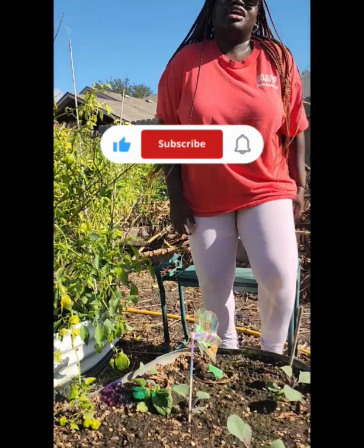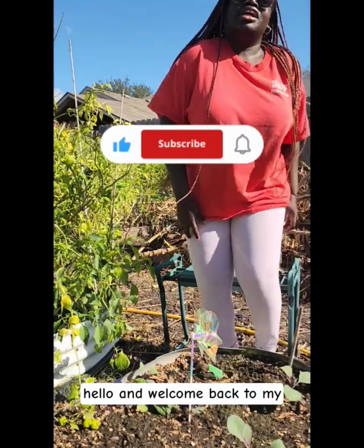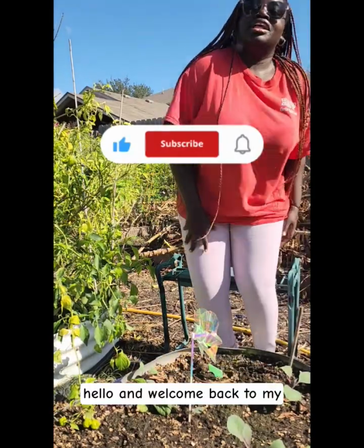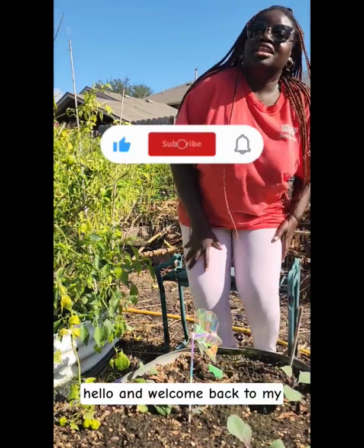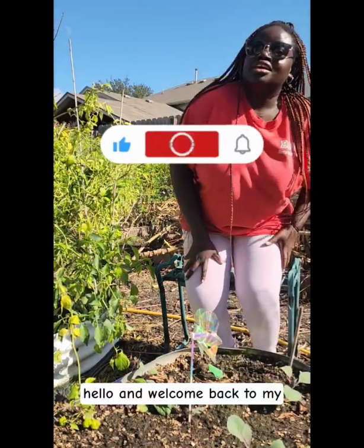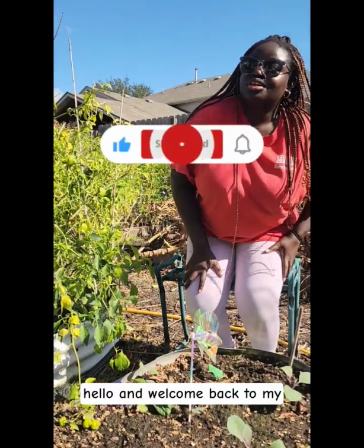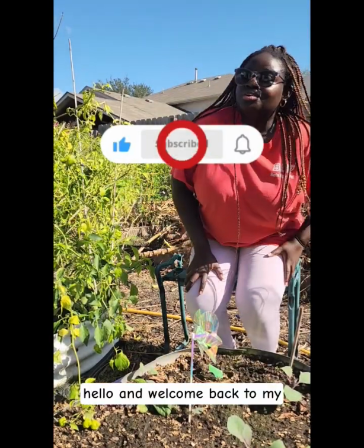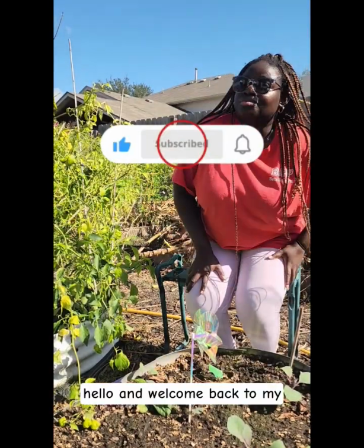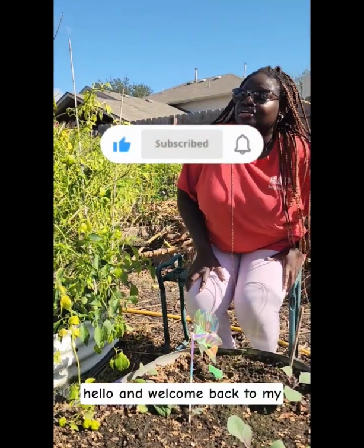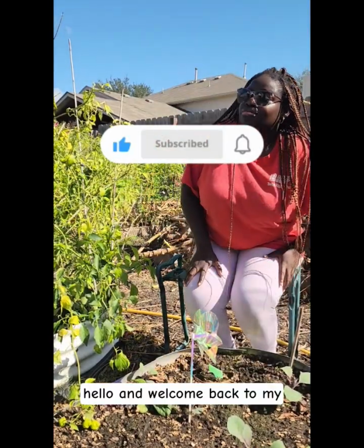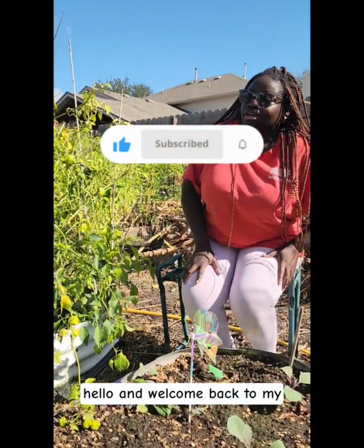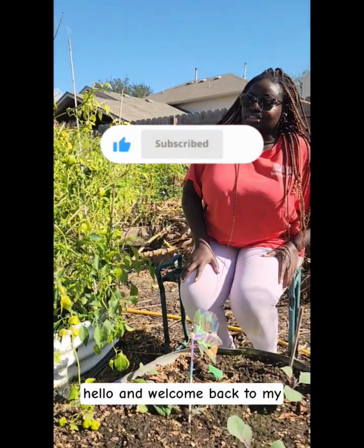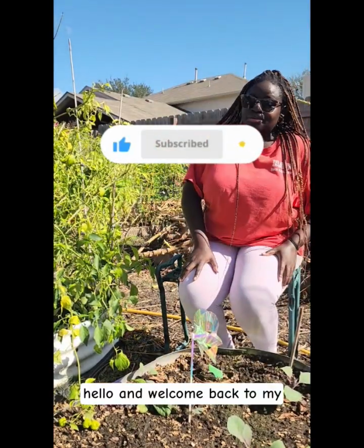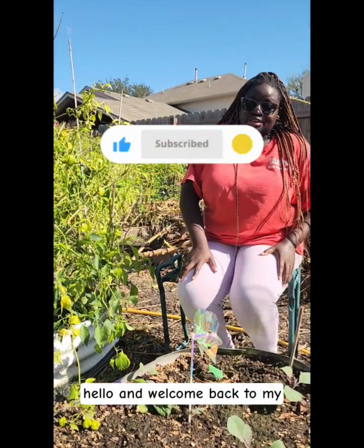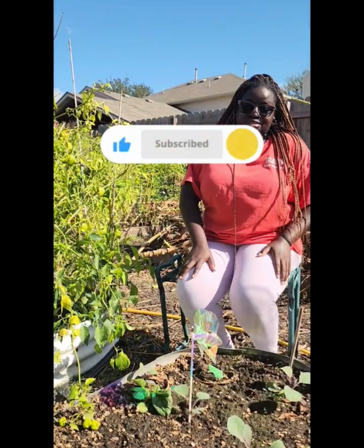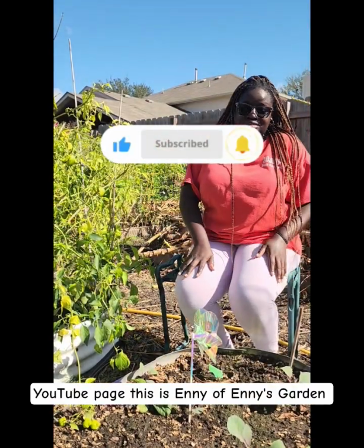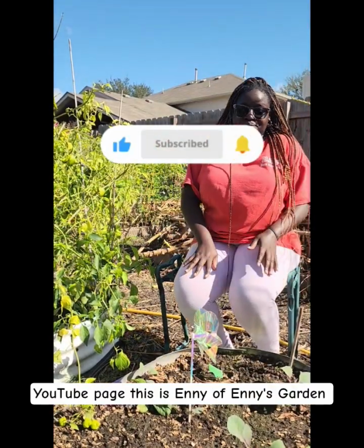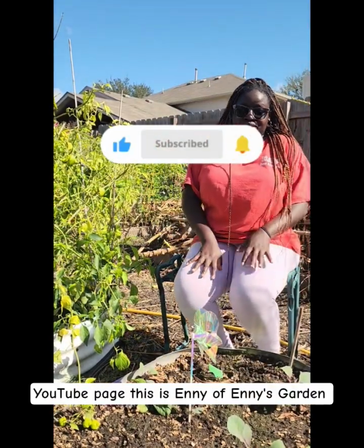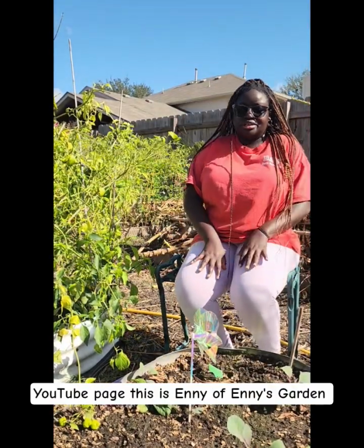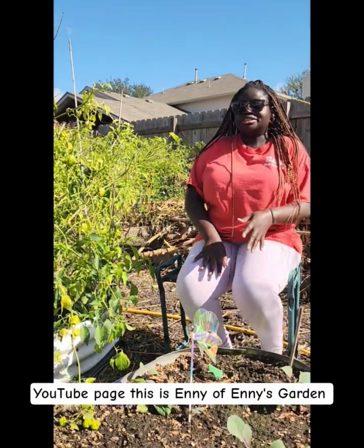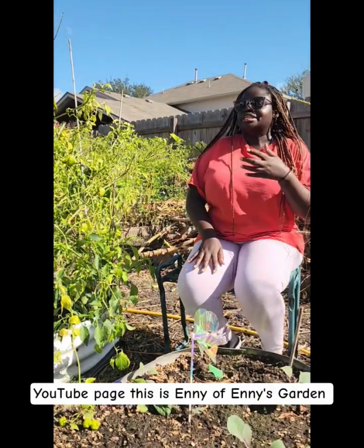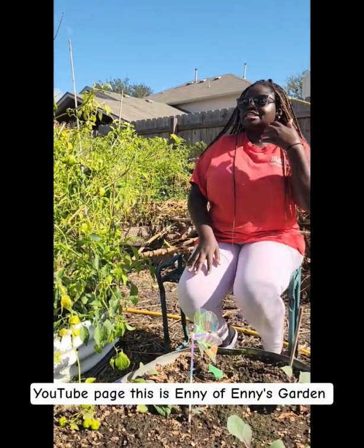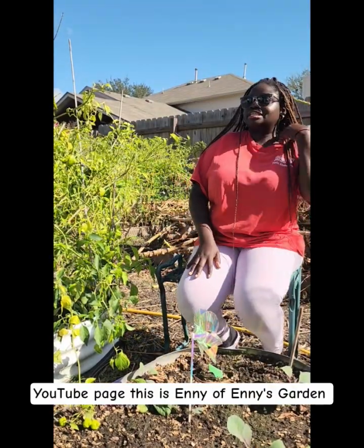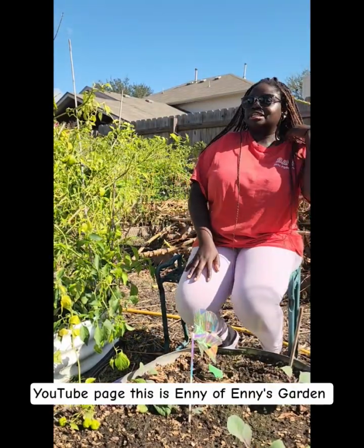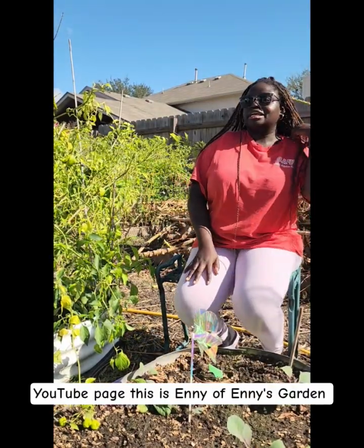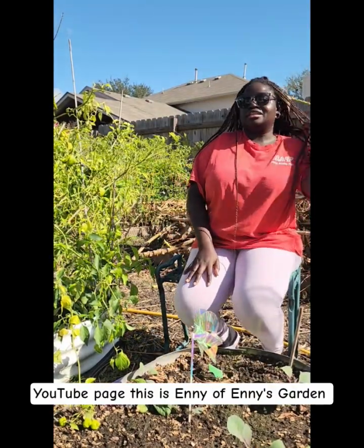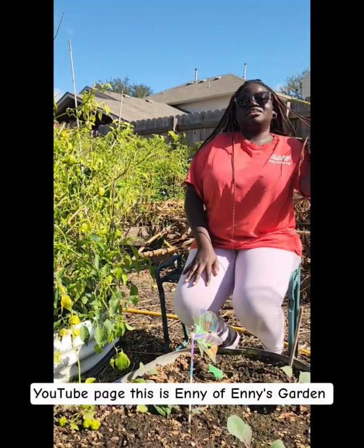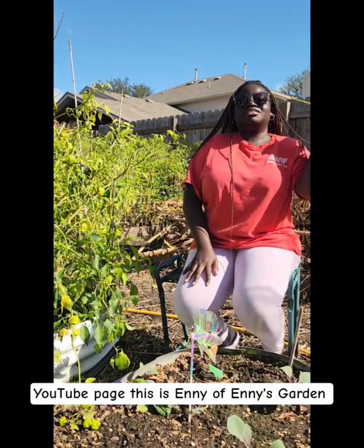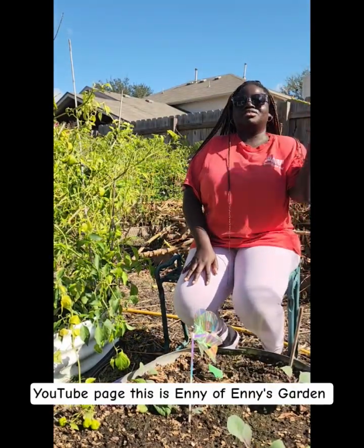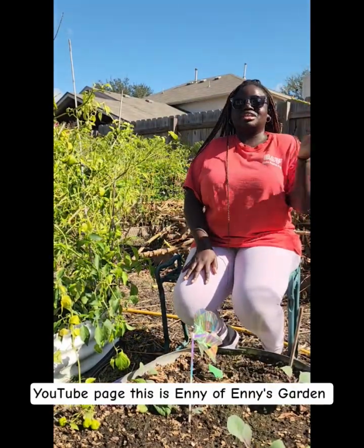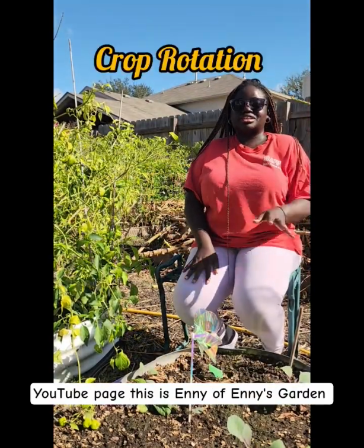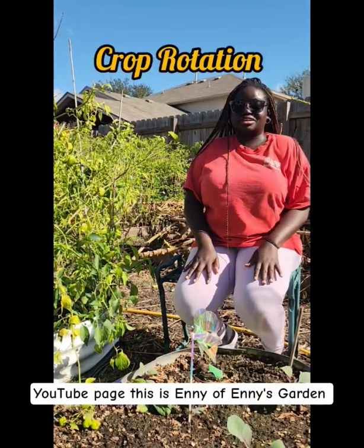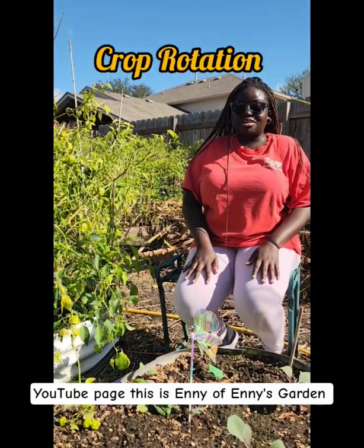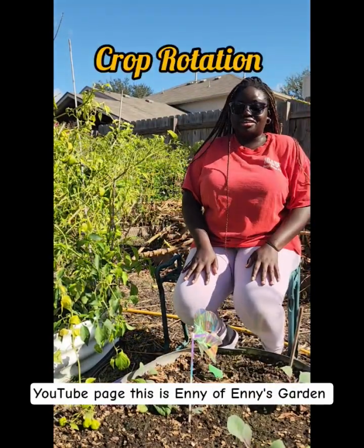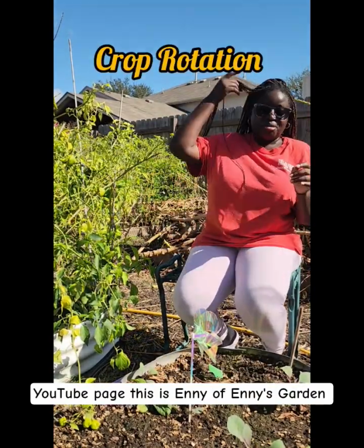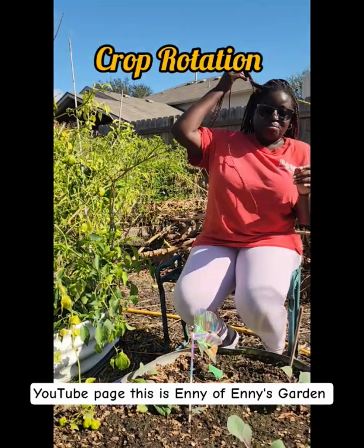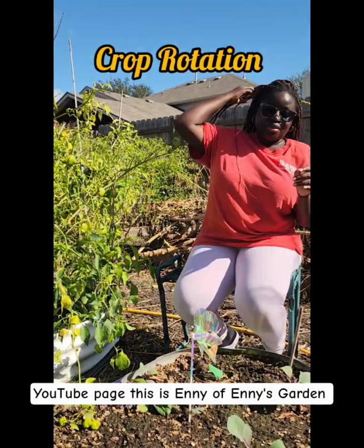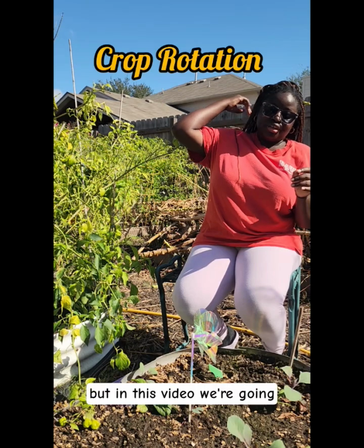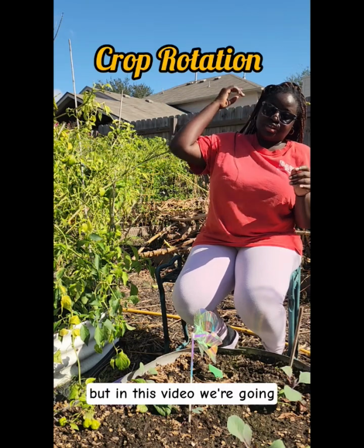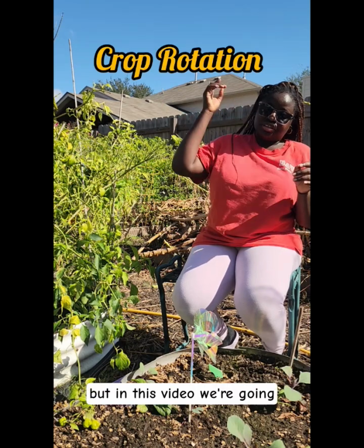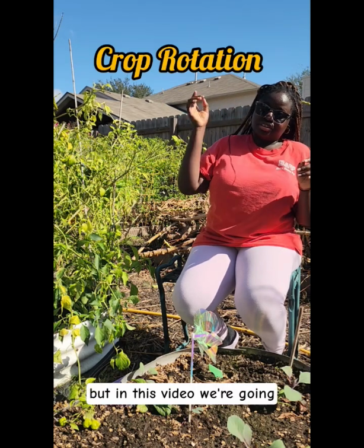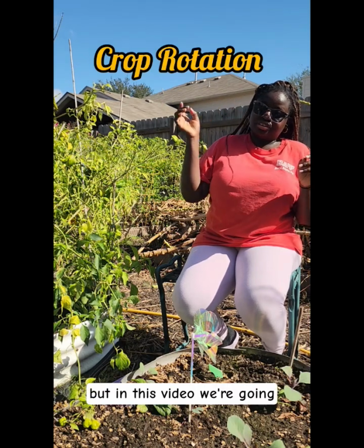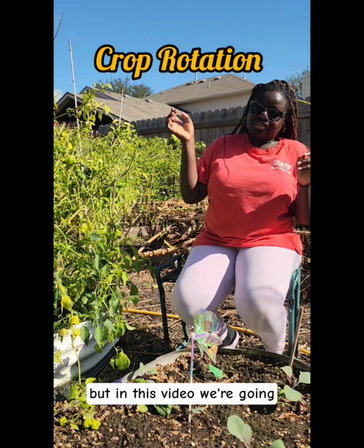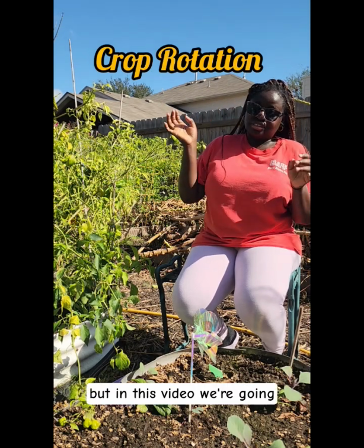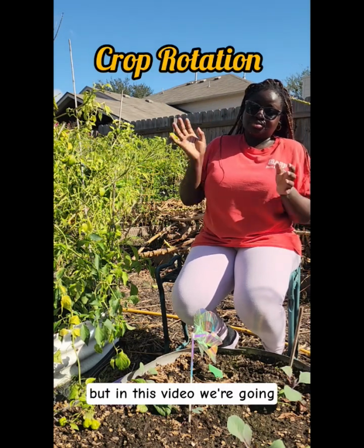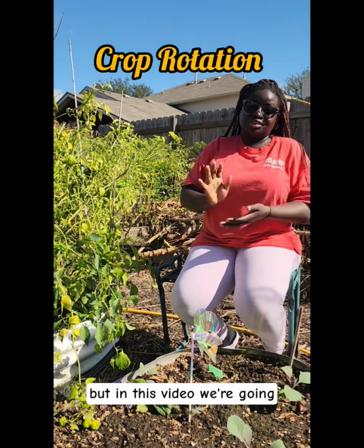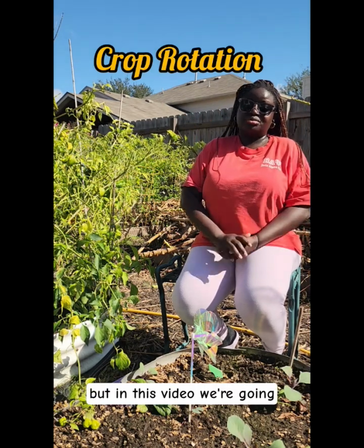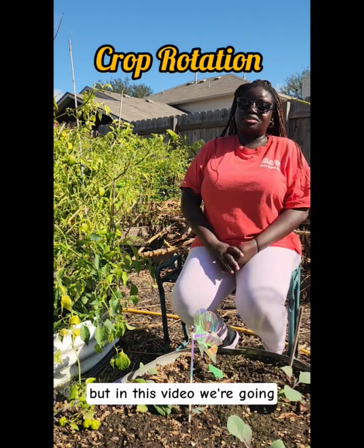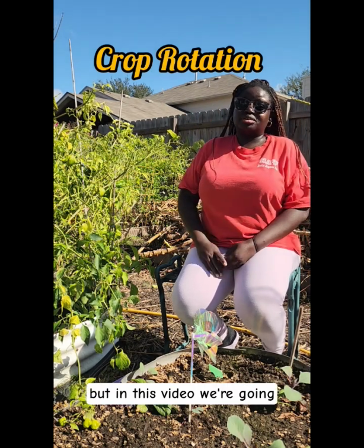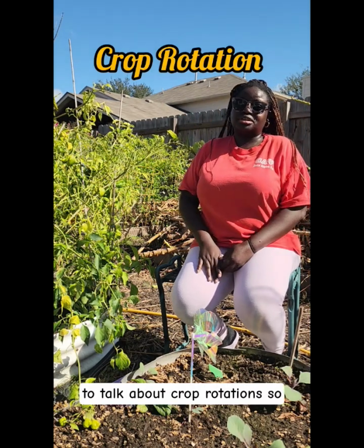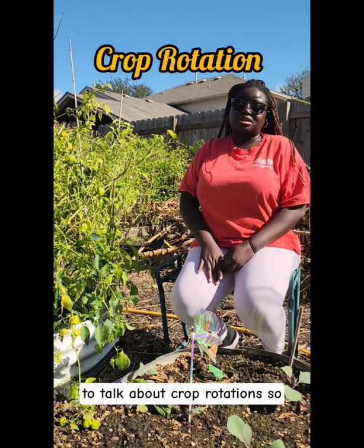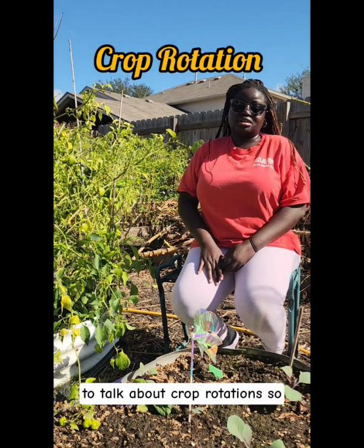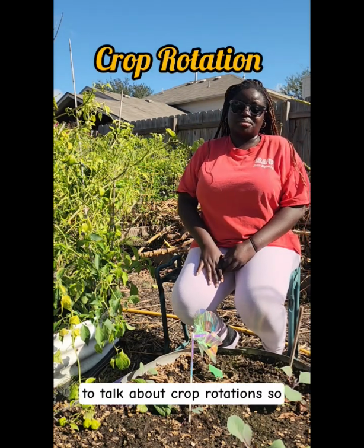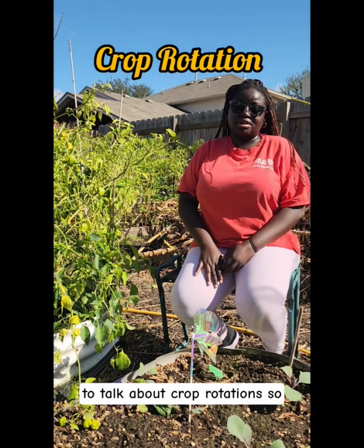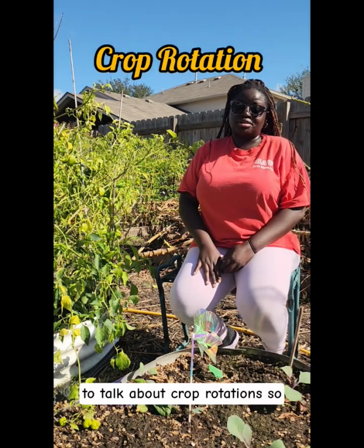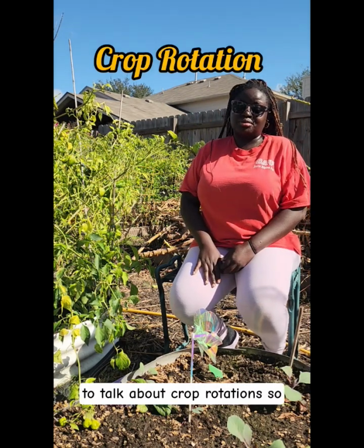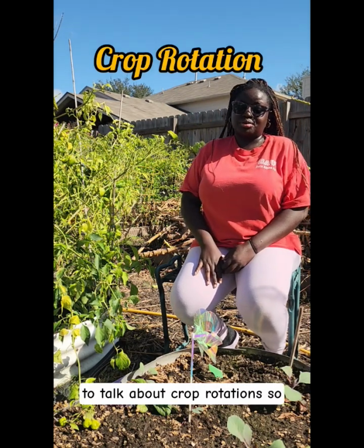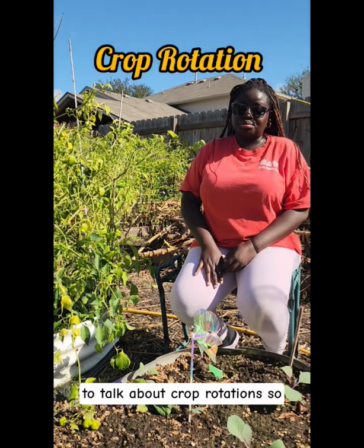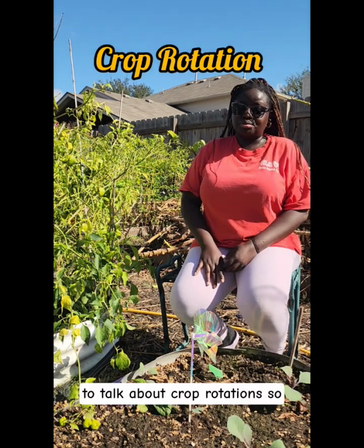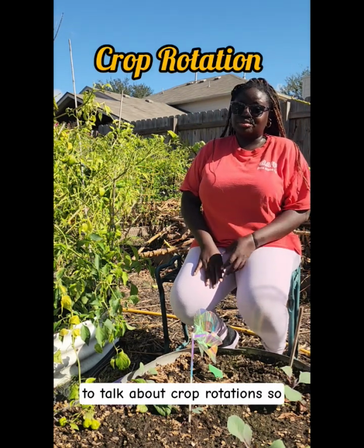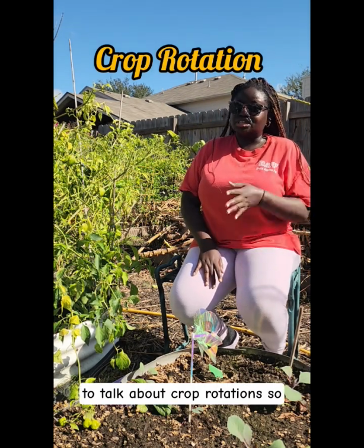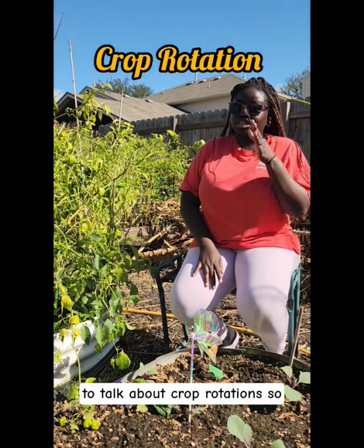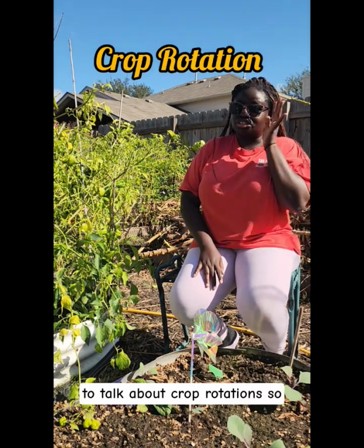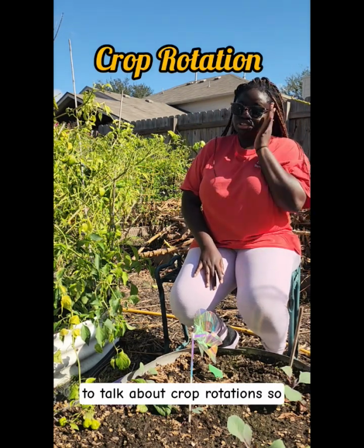Hello and welcome back to my YouTube page. This is Annie O'Banis Garden, and in this video we're going to be talking about crop rotation.